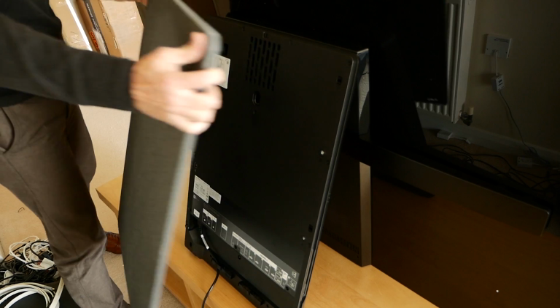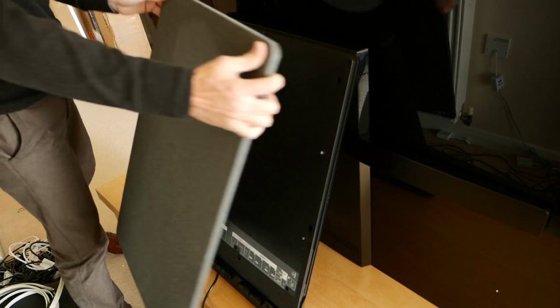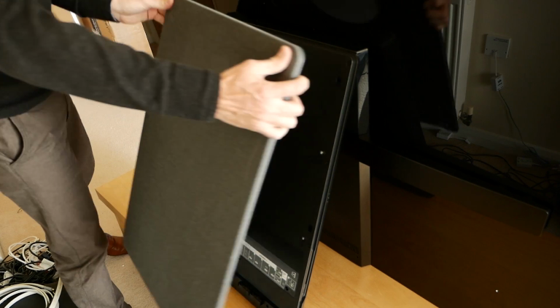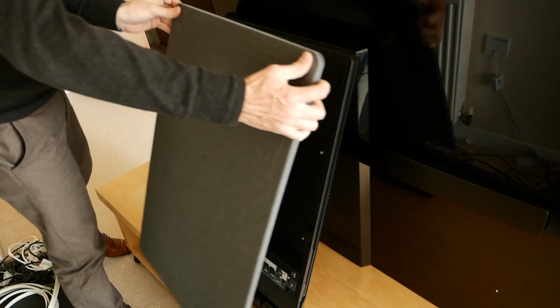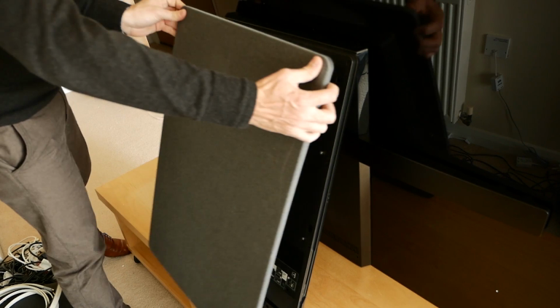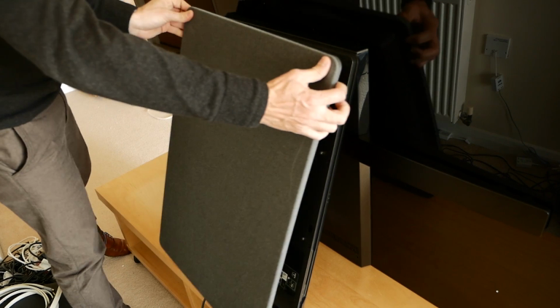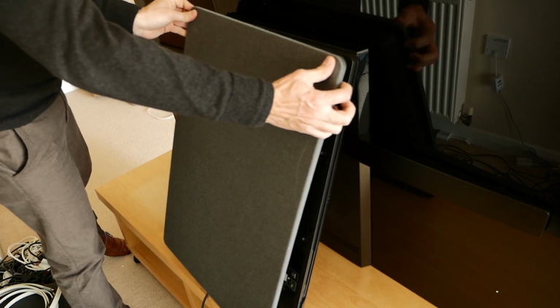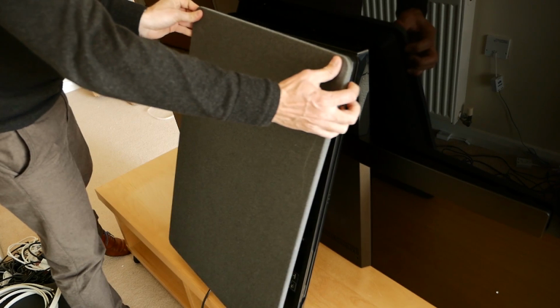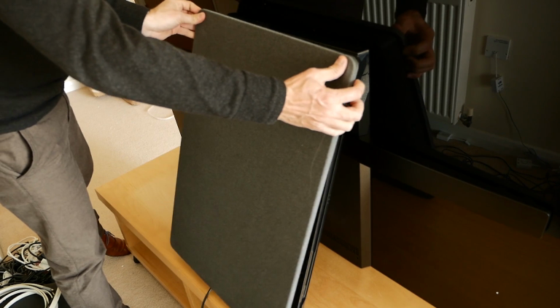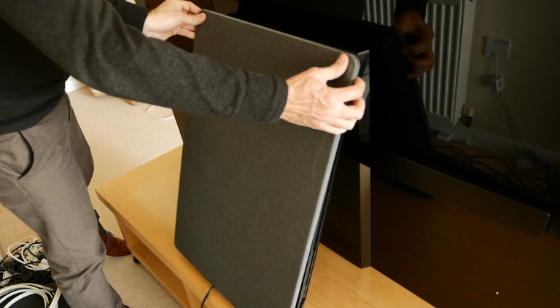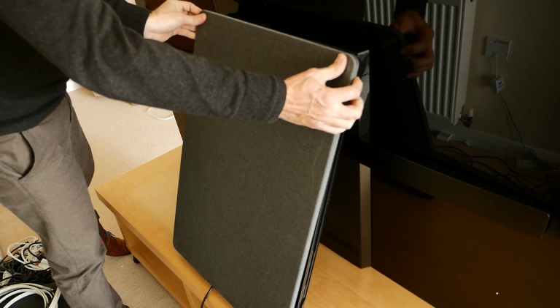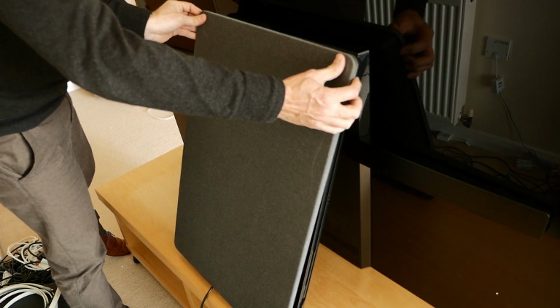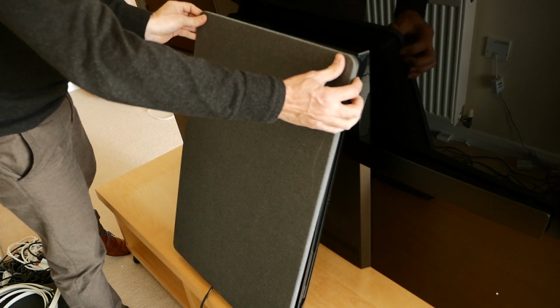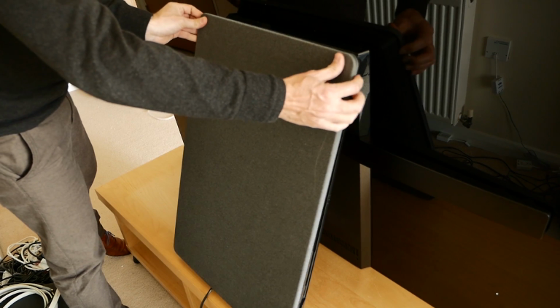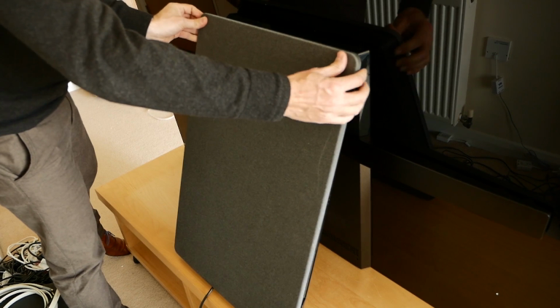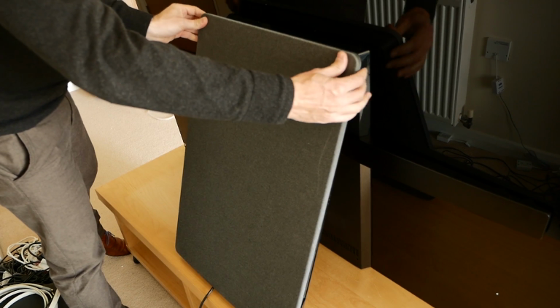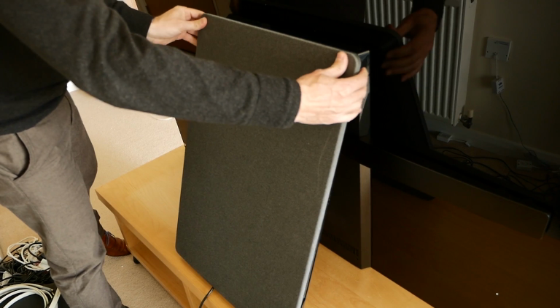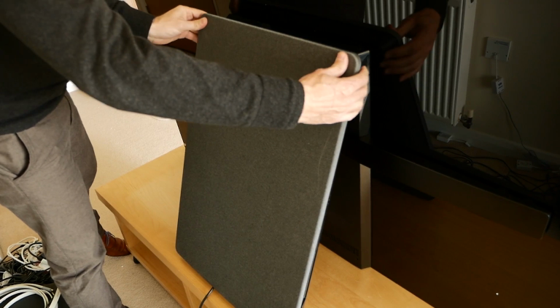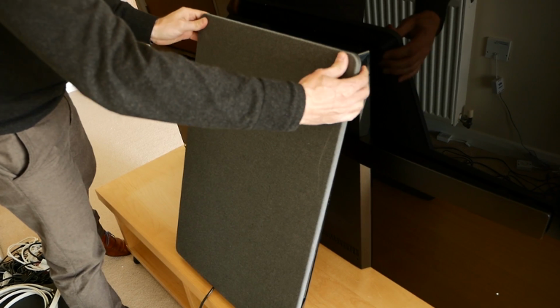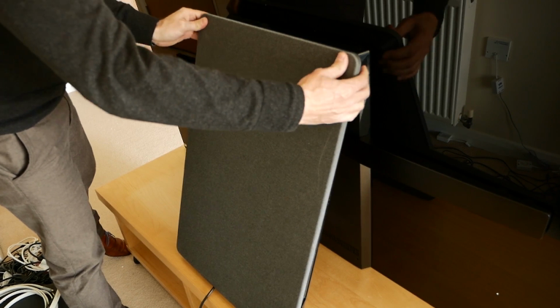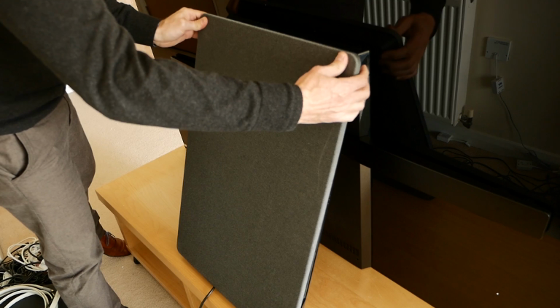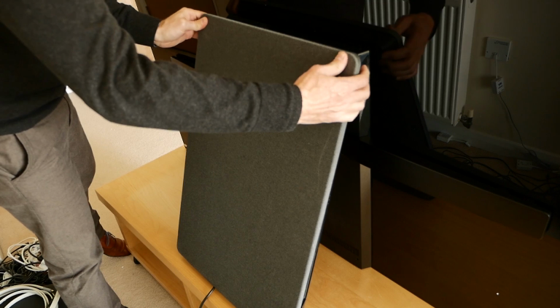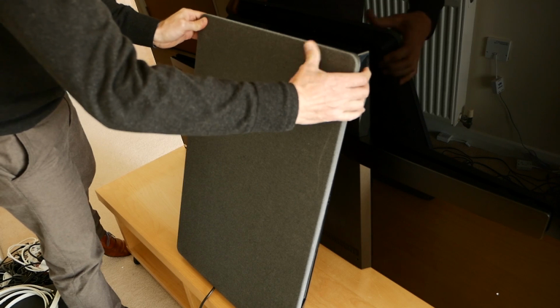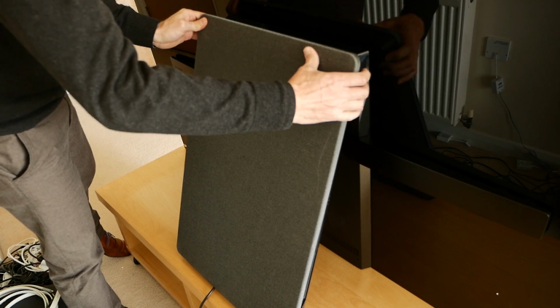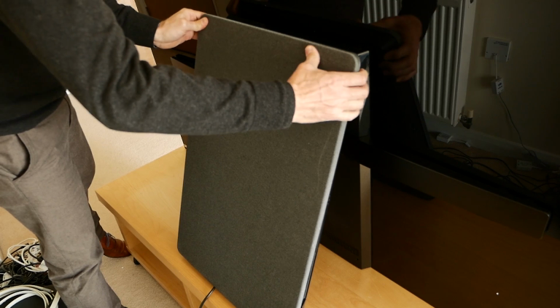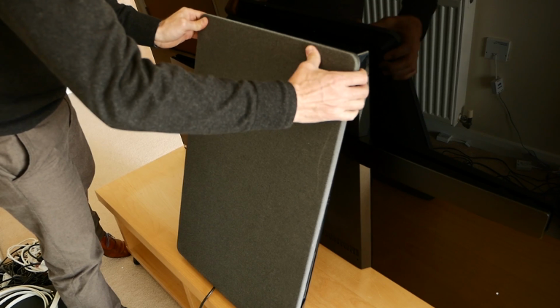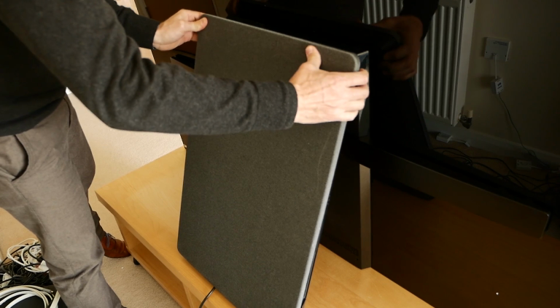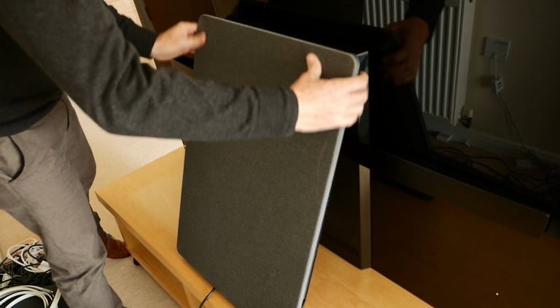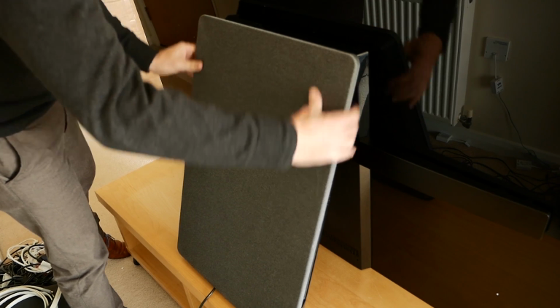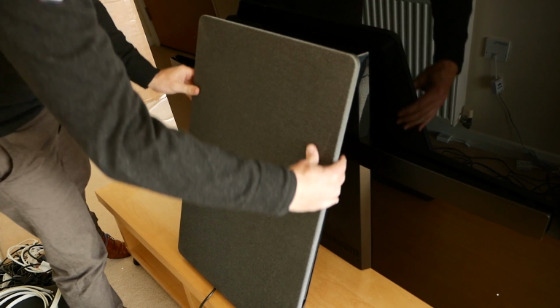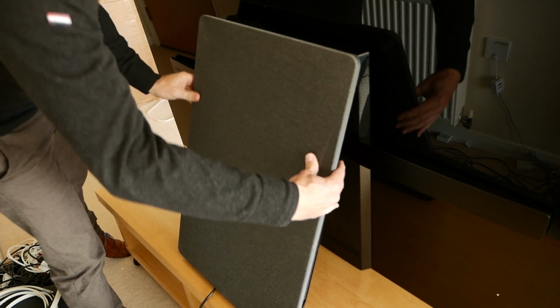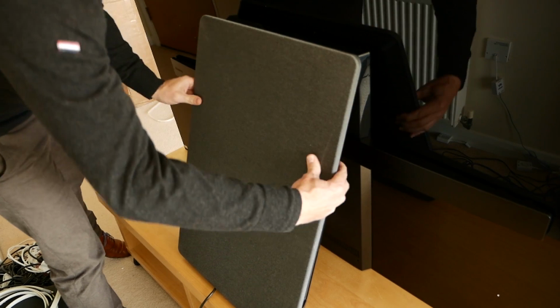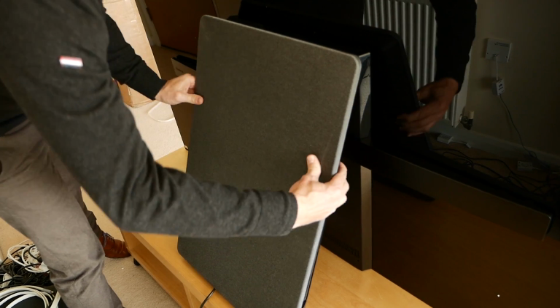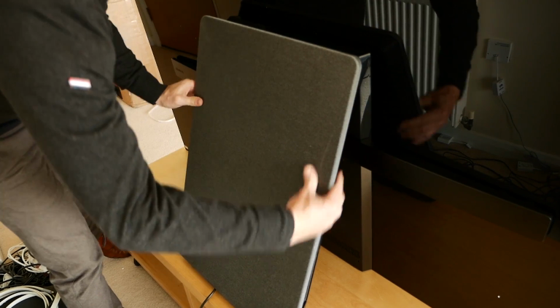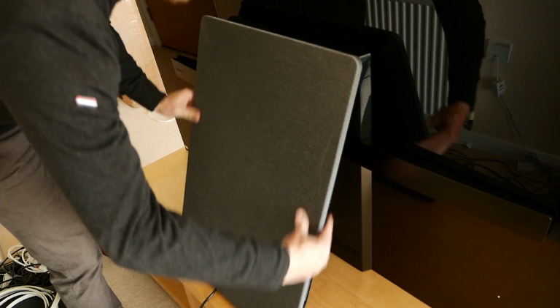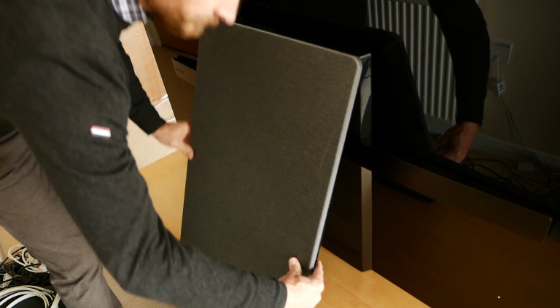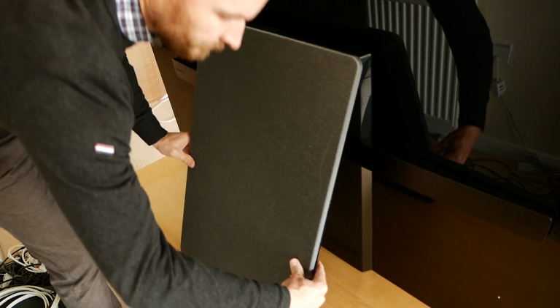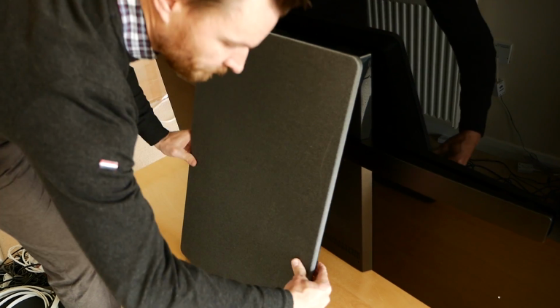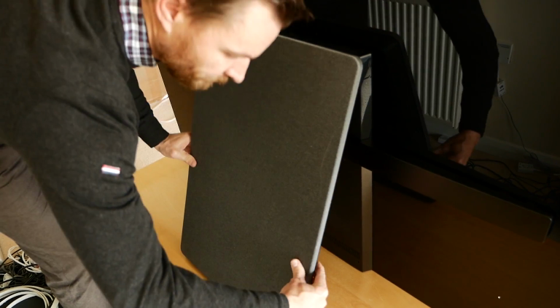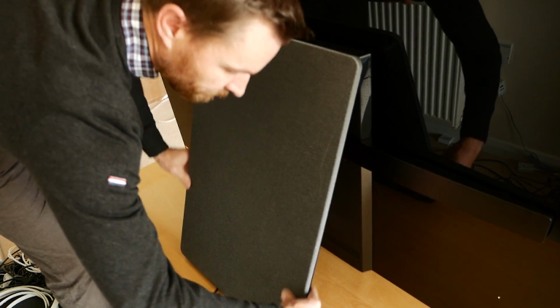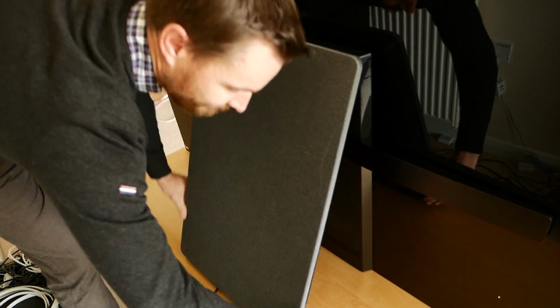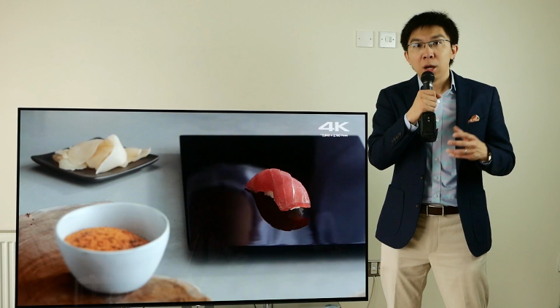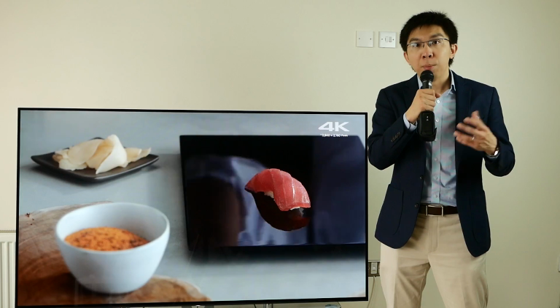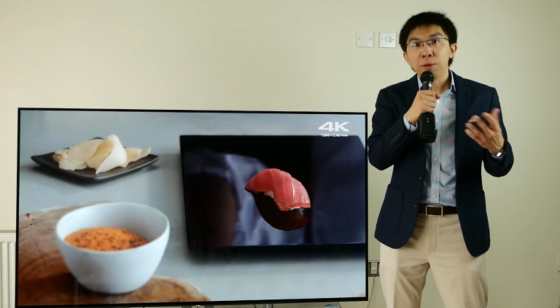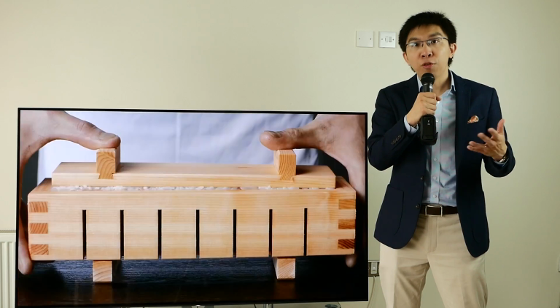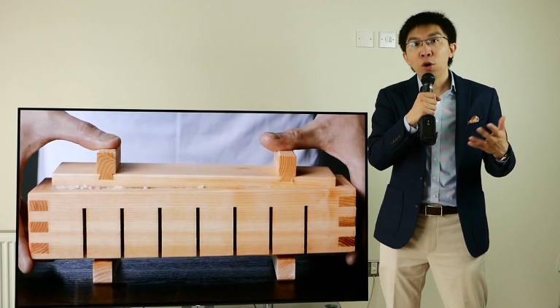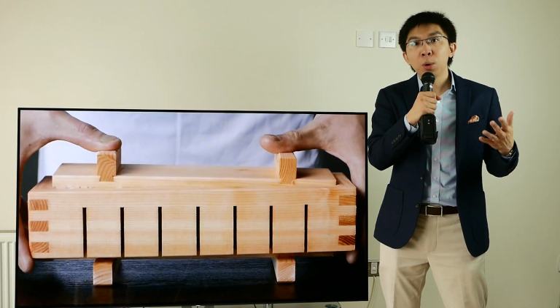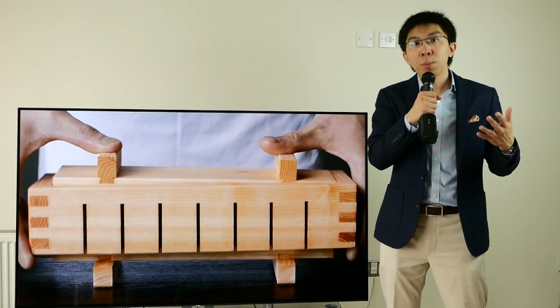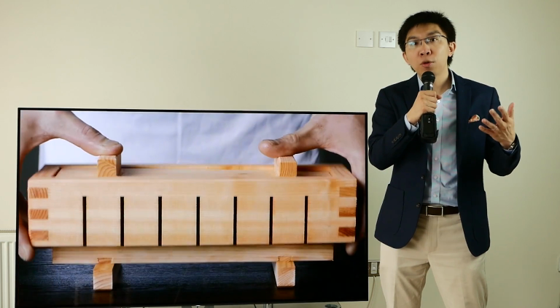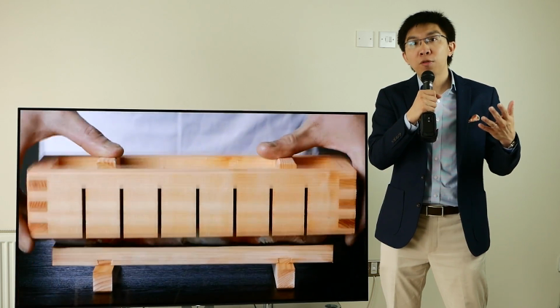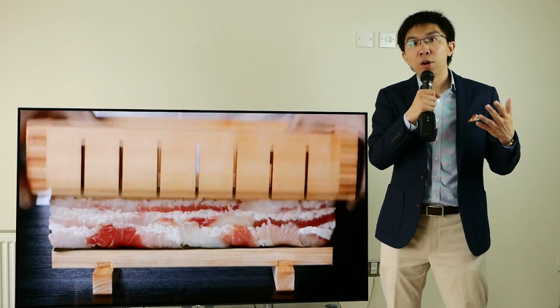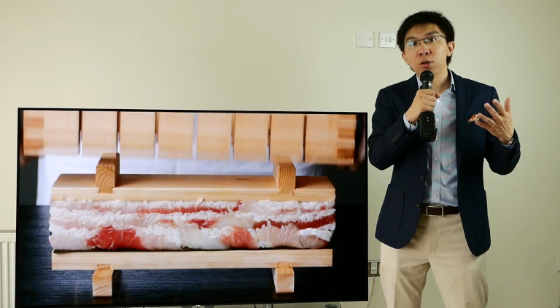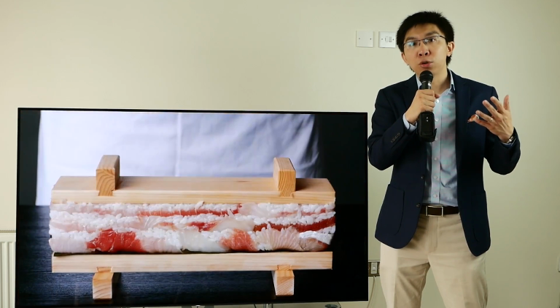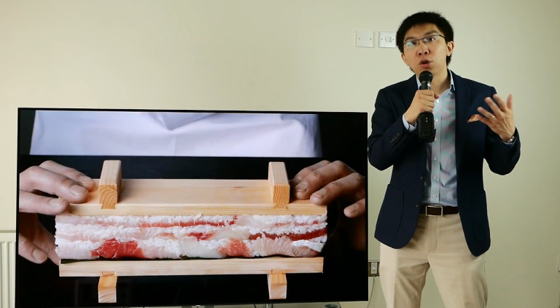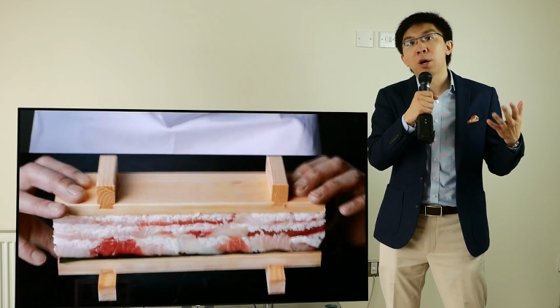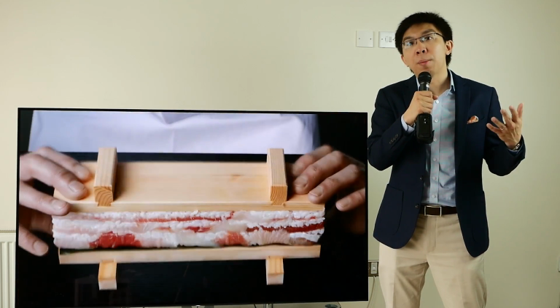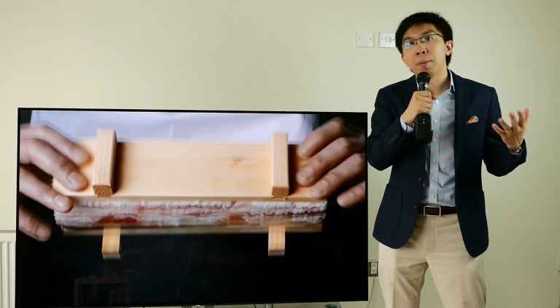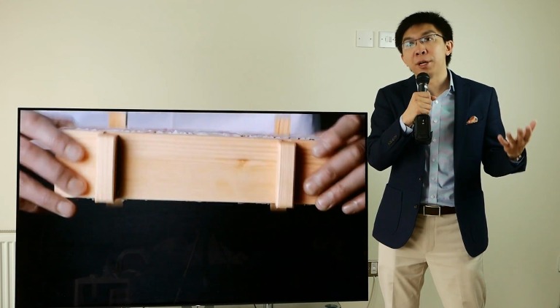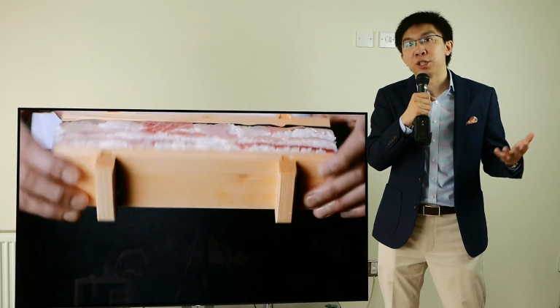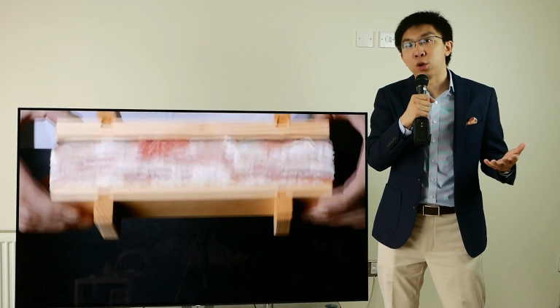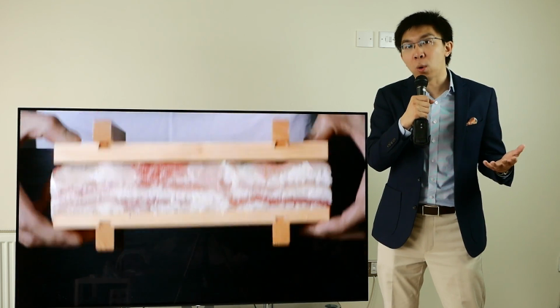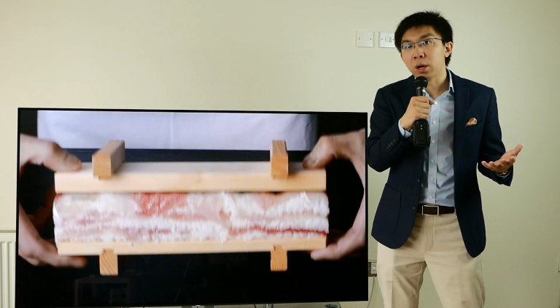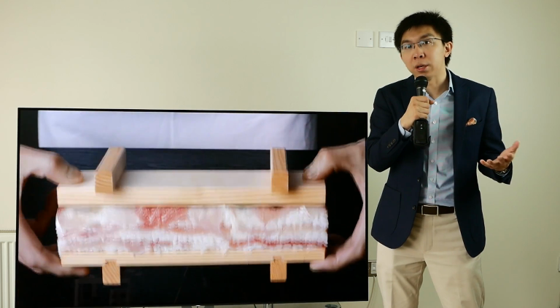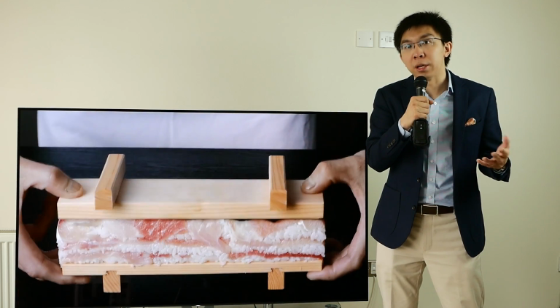A grey fabric cover is supplied to achieve a cleaner look. Before we move on to talk about picture quality...